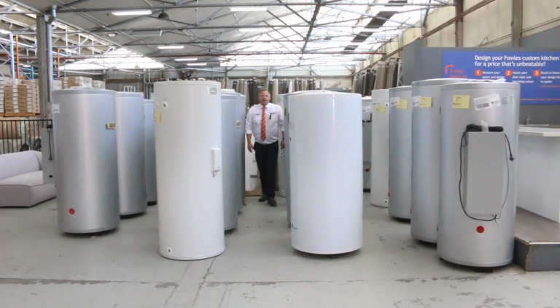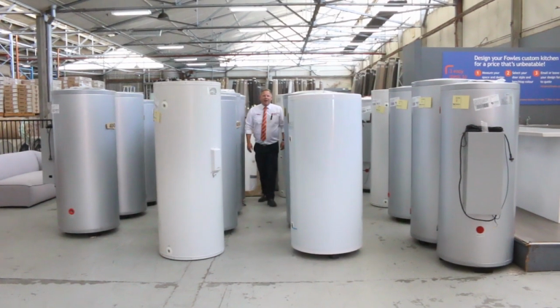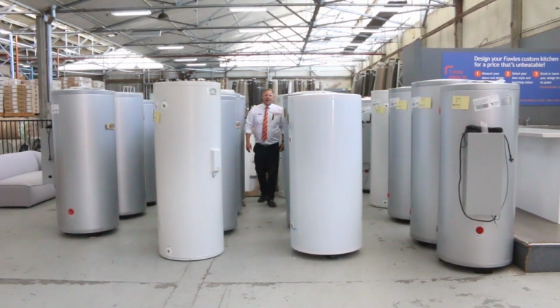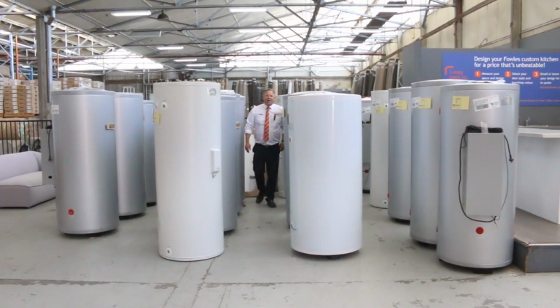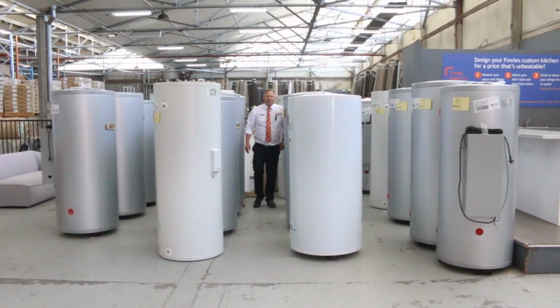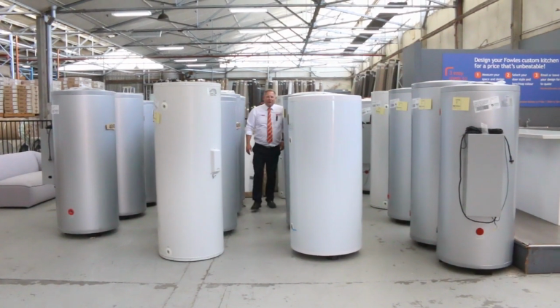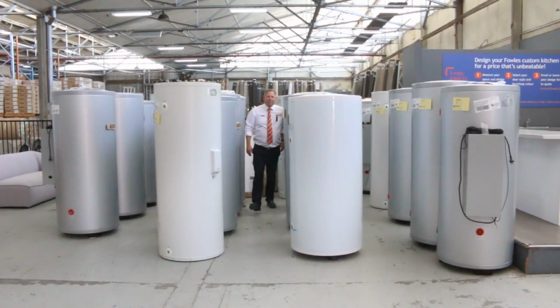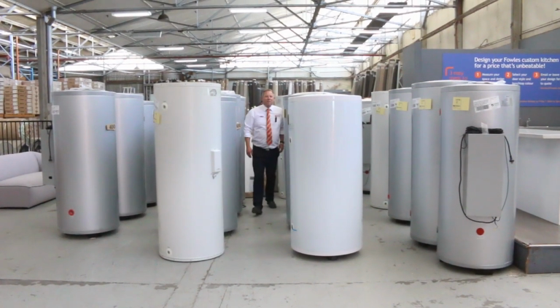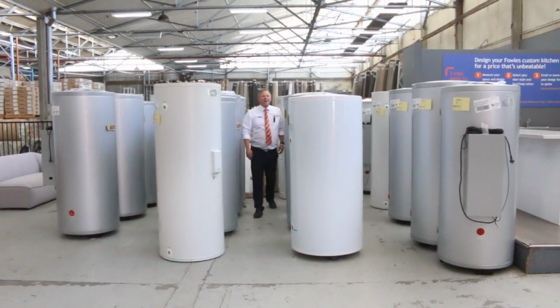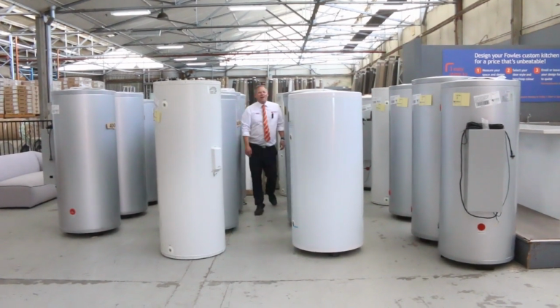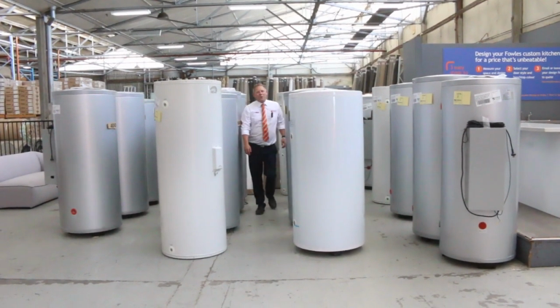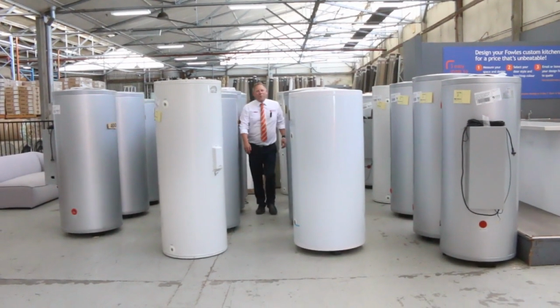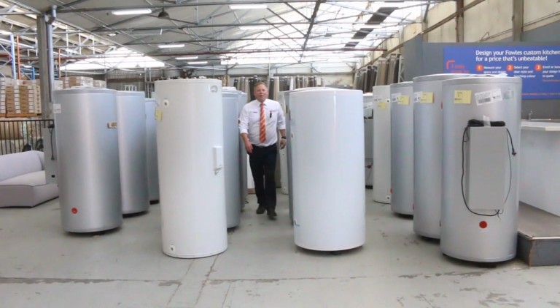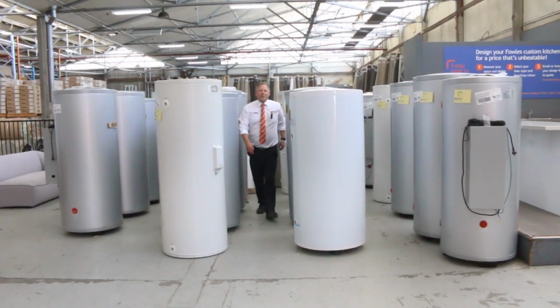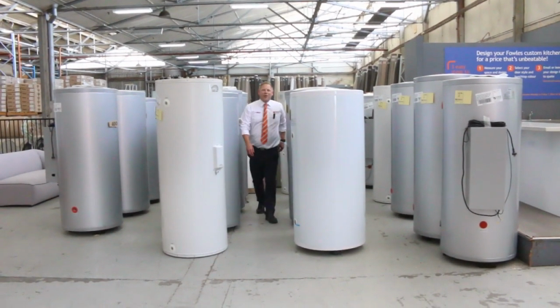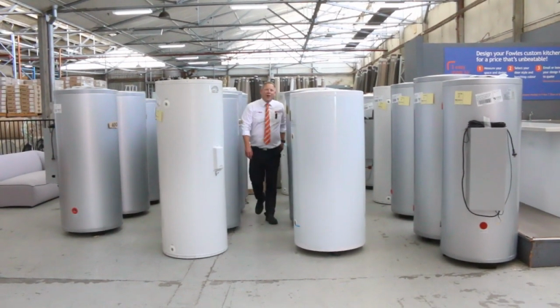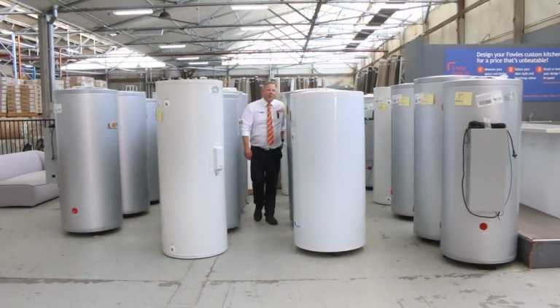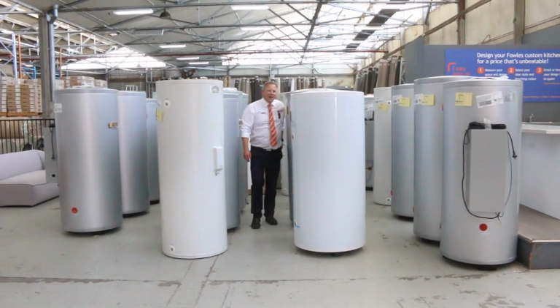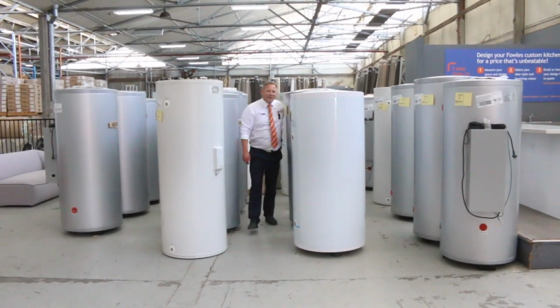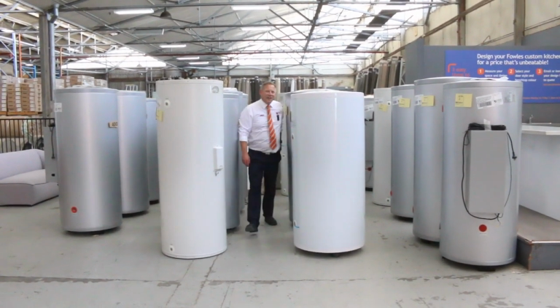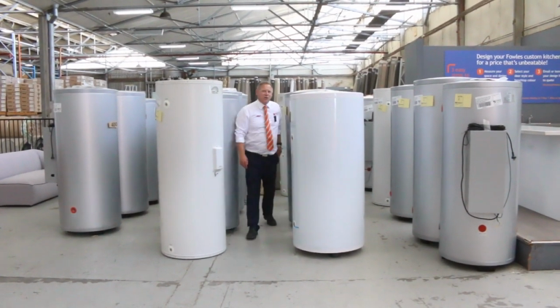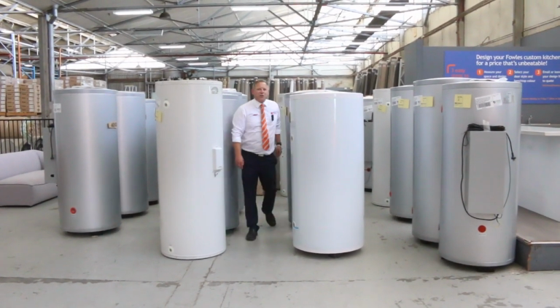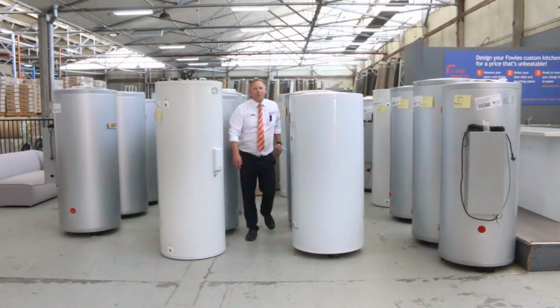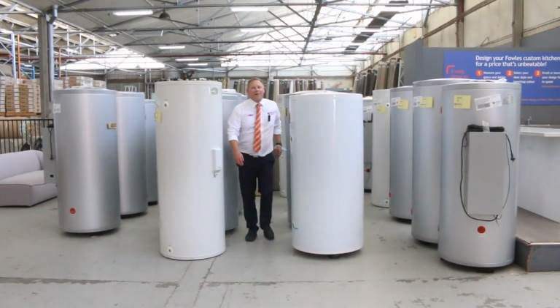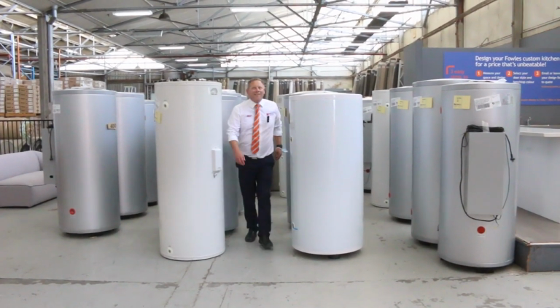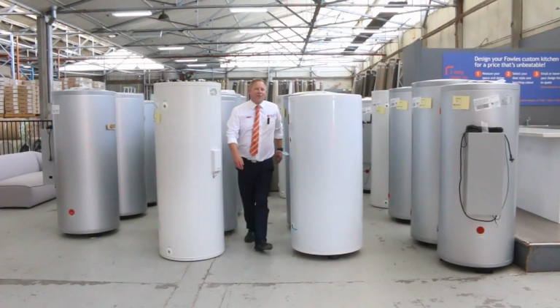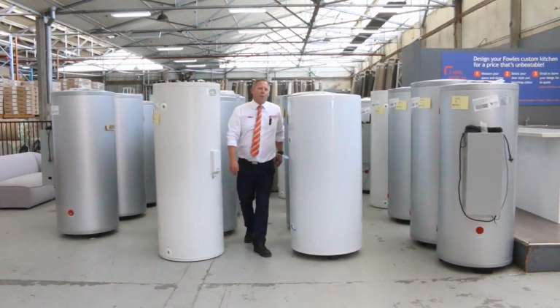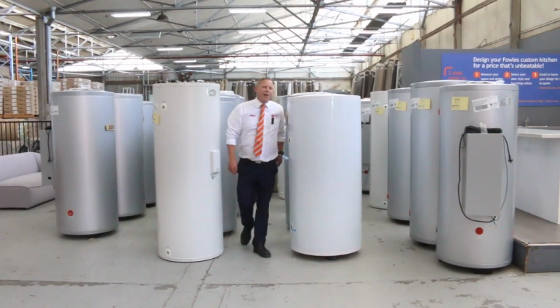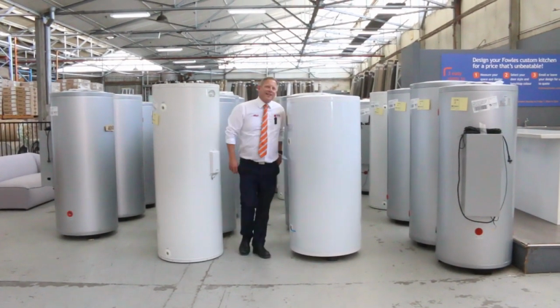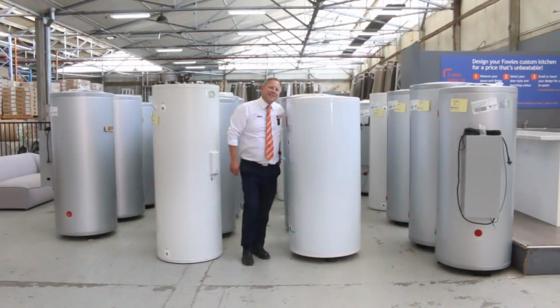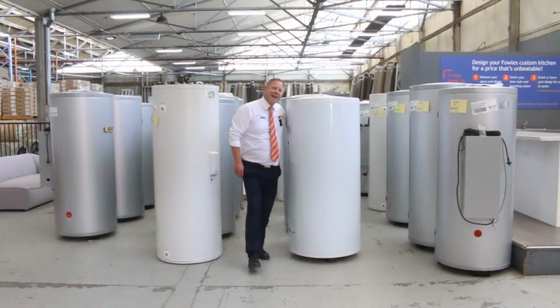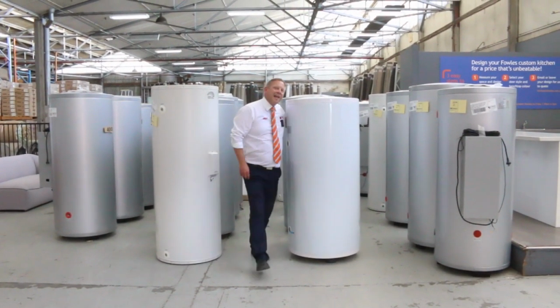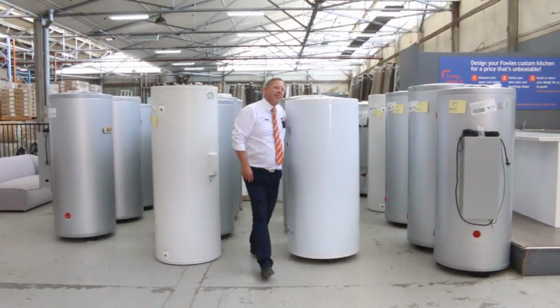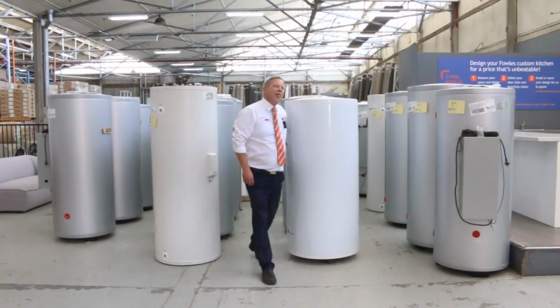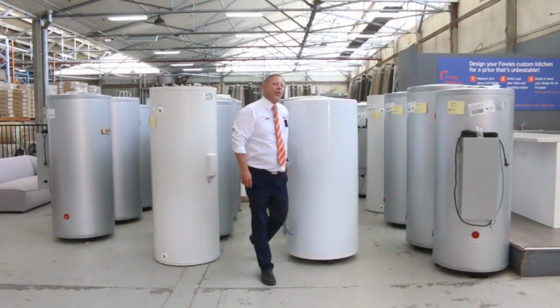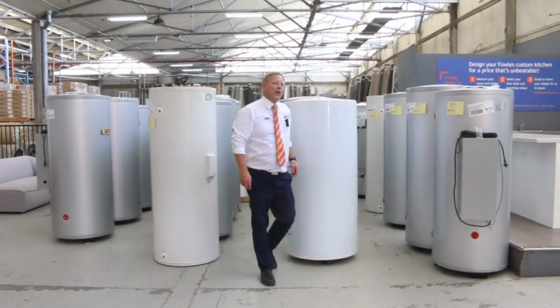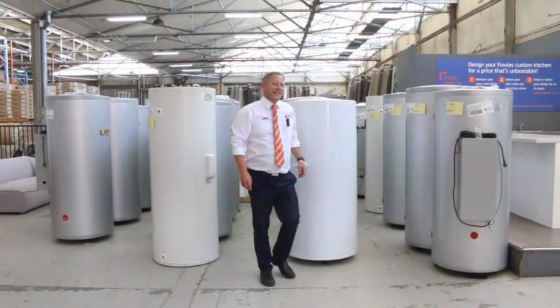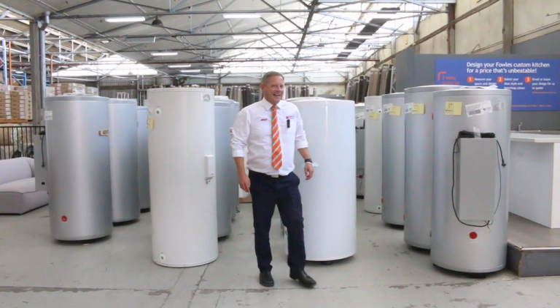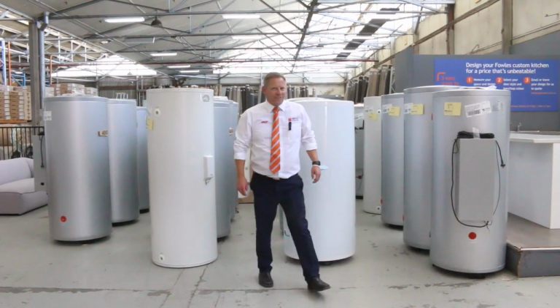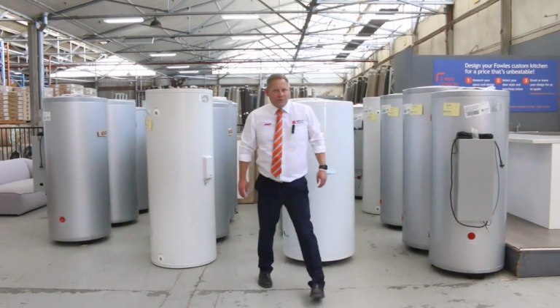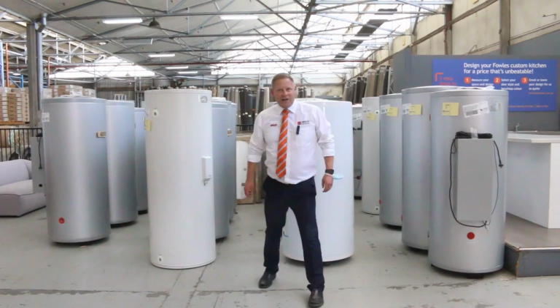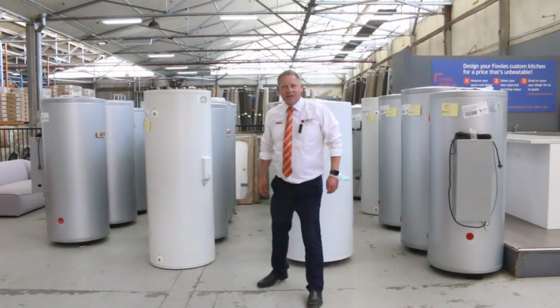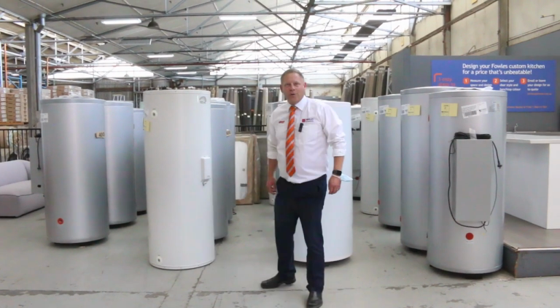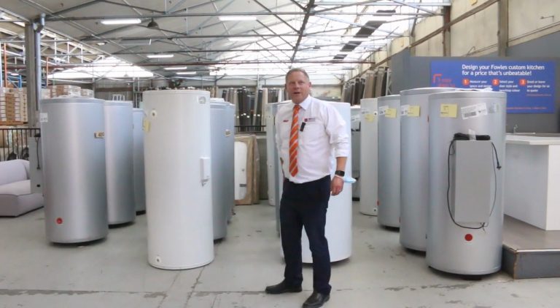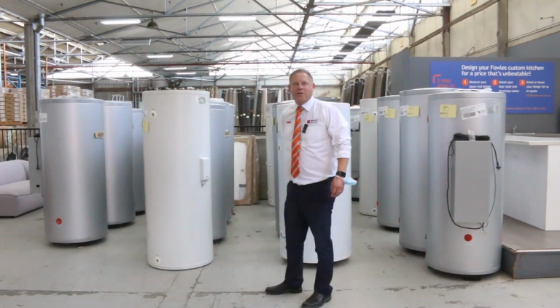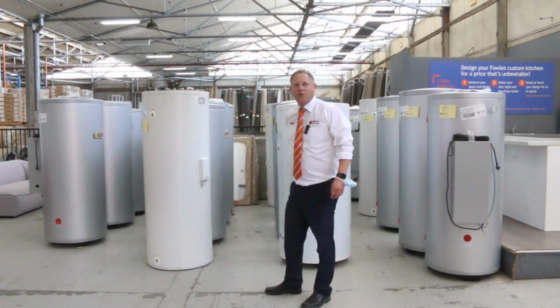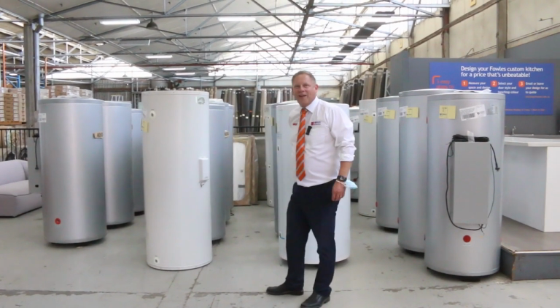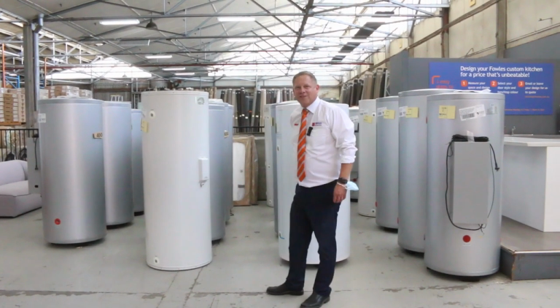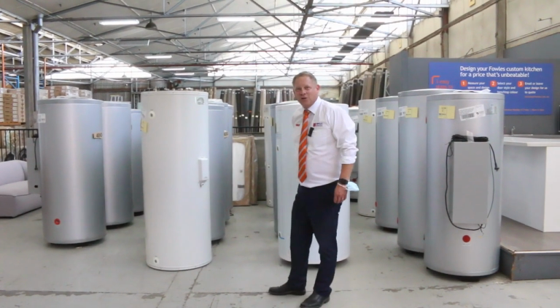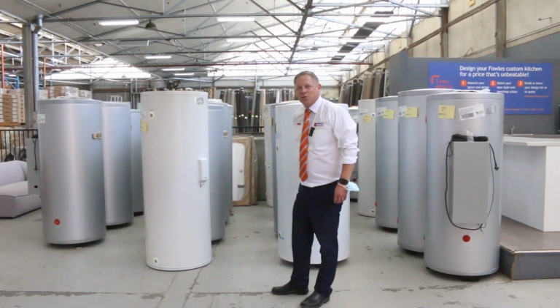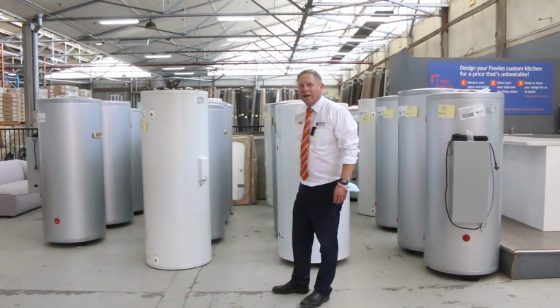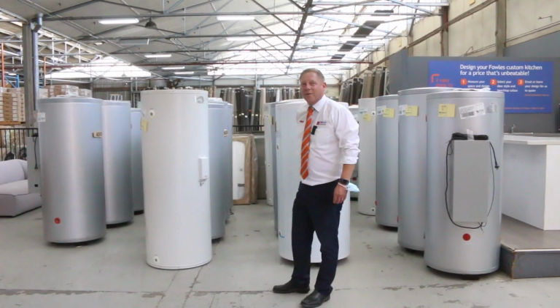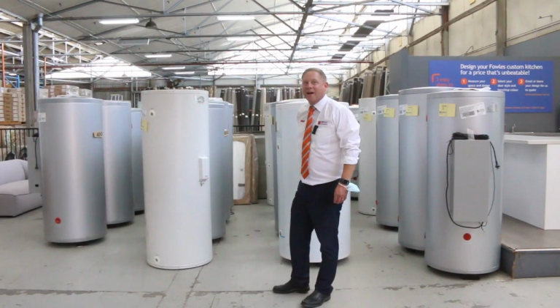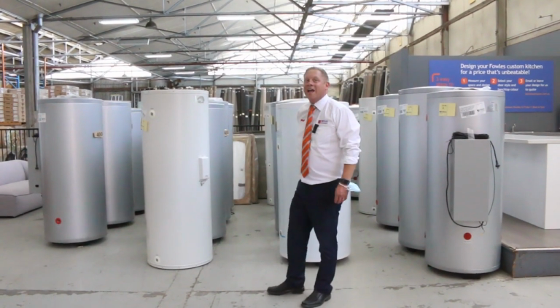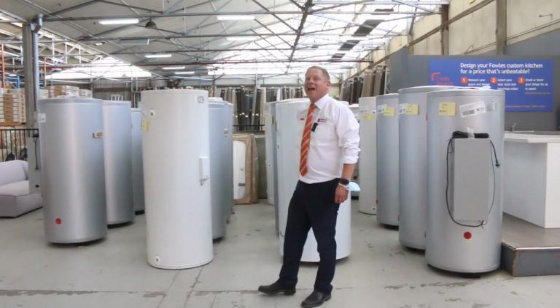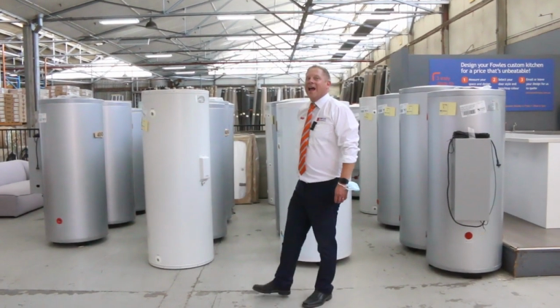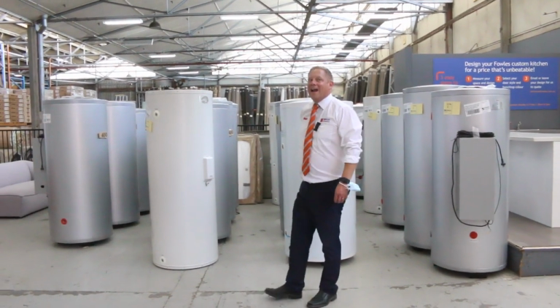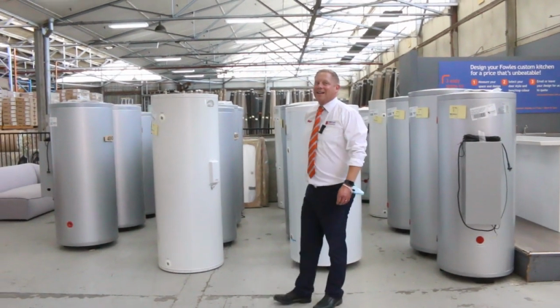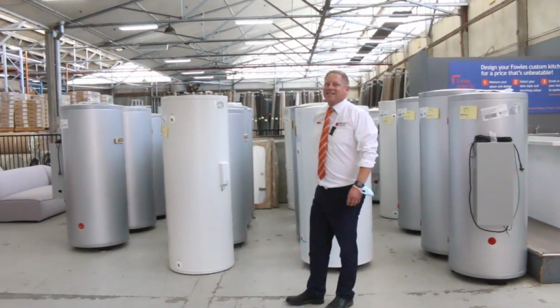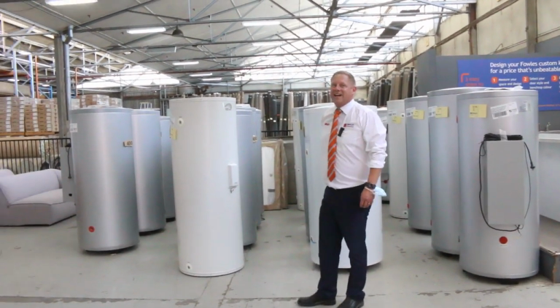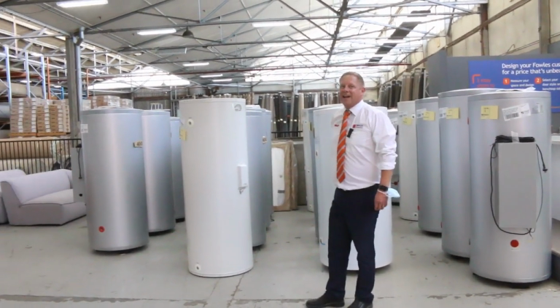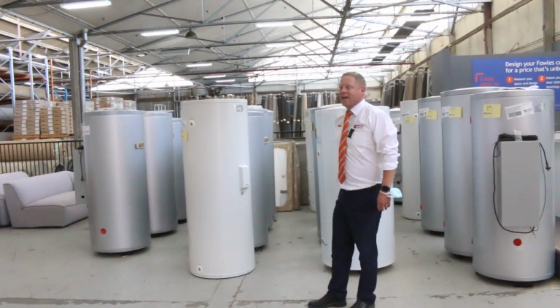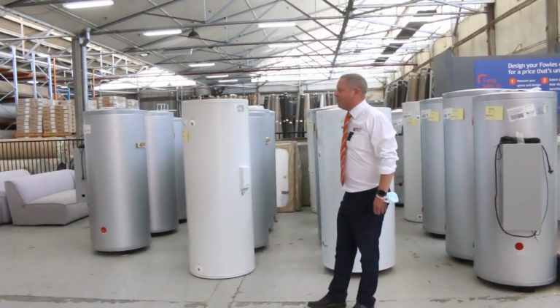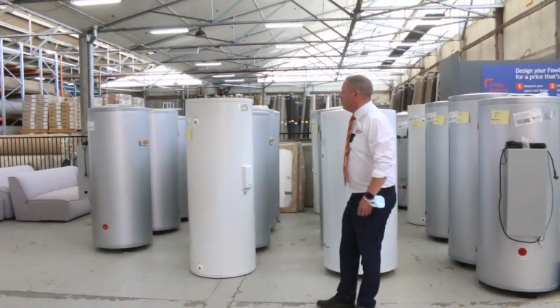Hi, I'm Liam from Fowles and welcome to the Home Renovators auction preview for Wednesday the 13th of January 2021 at 10 a.m.